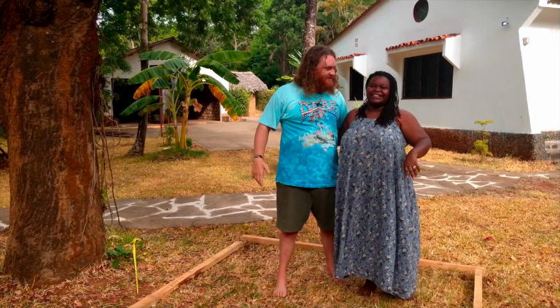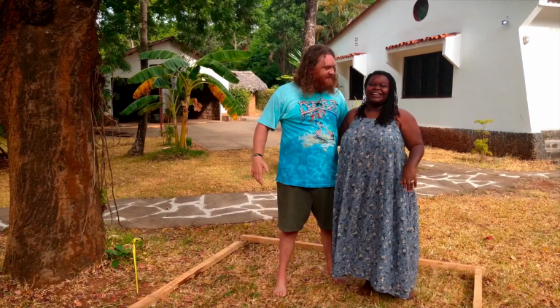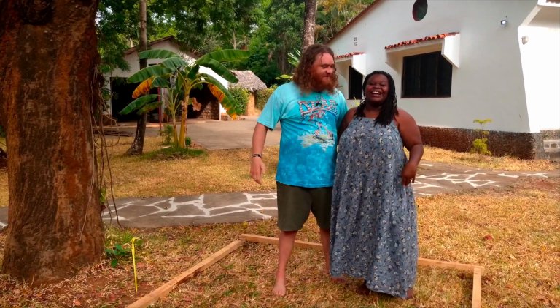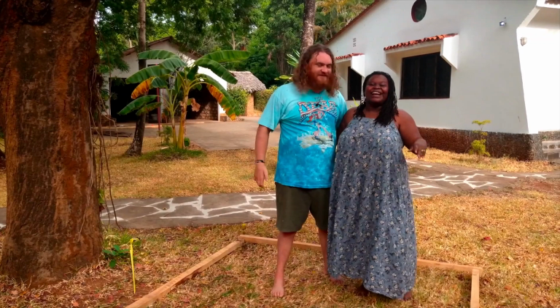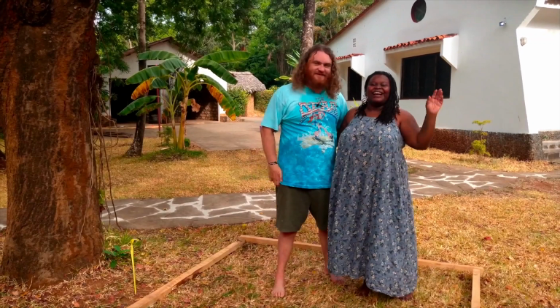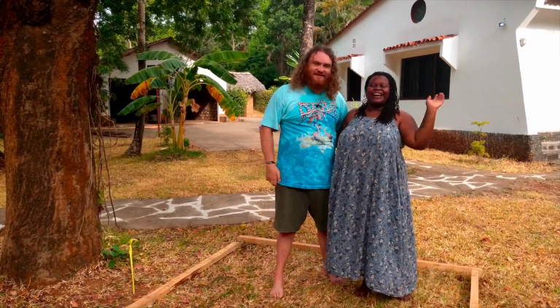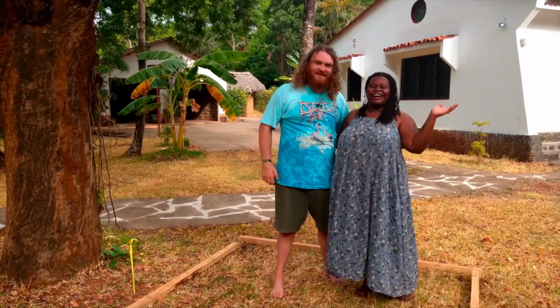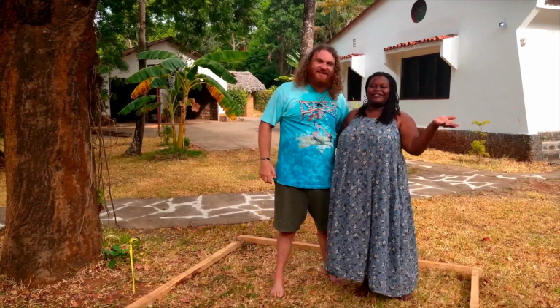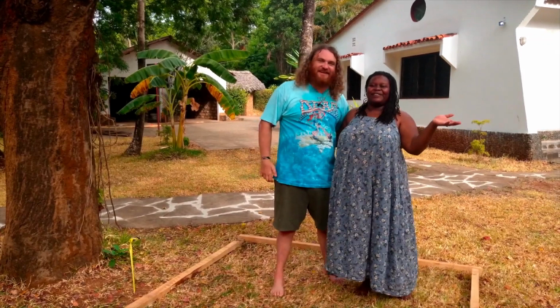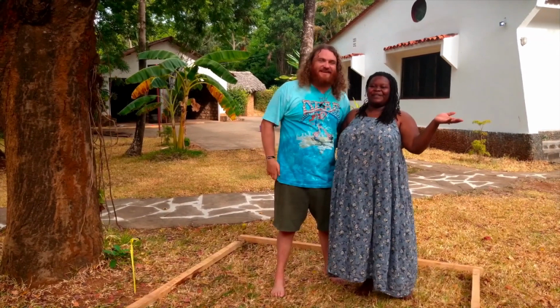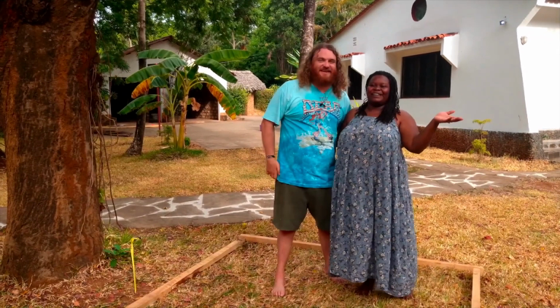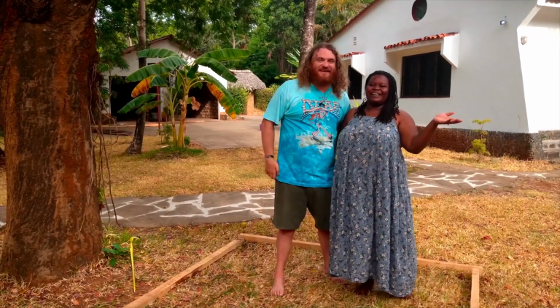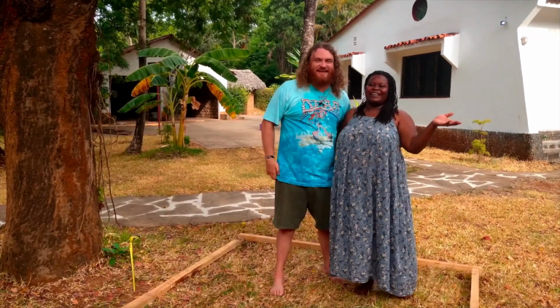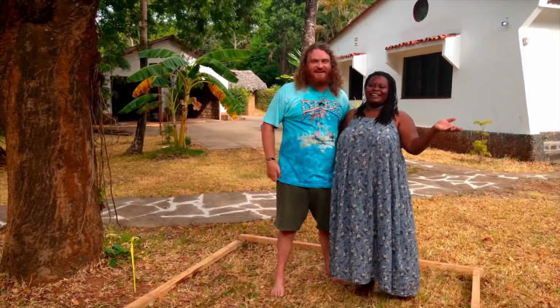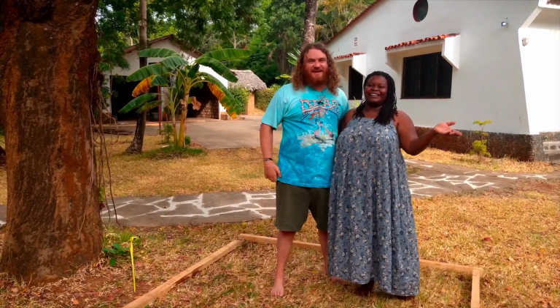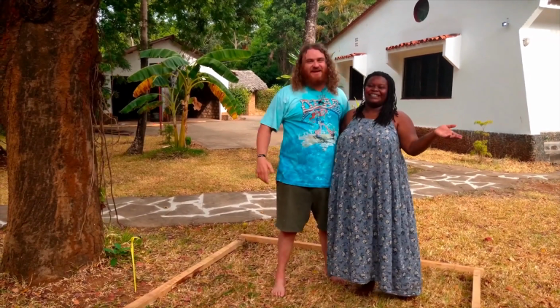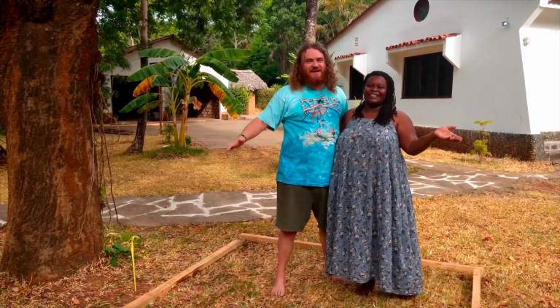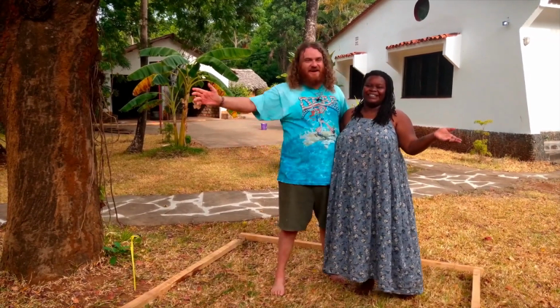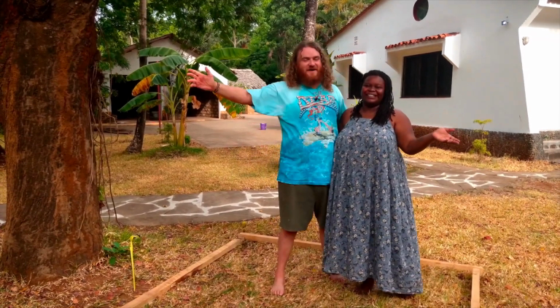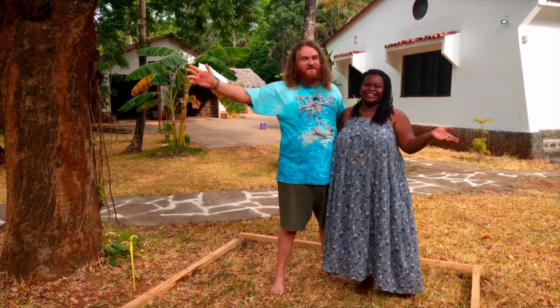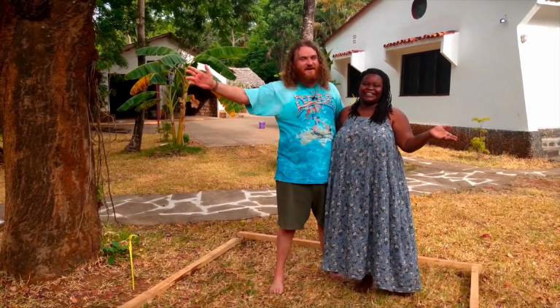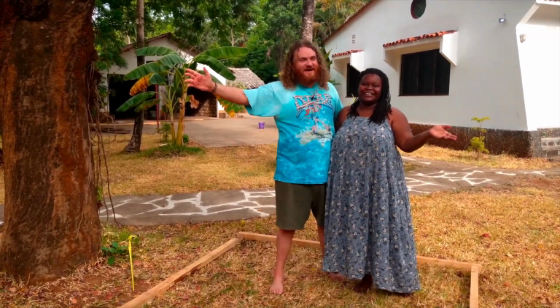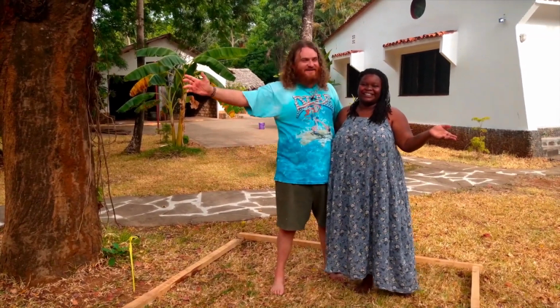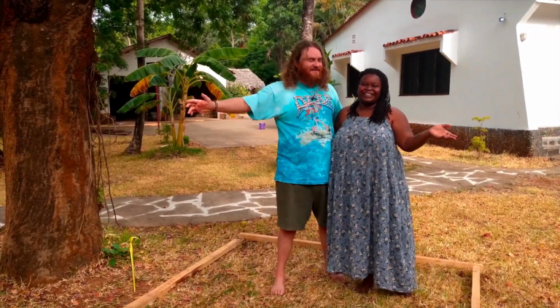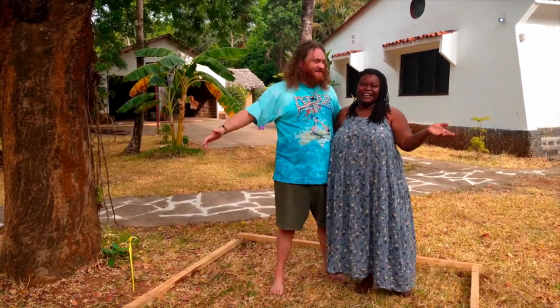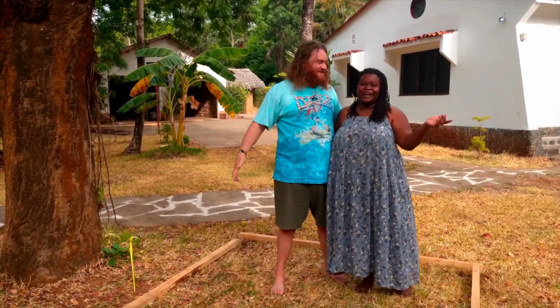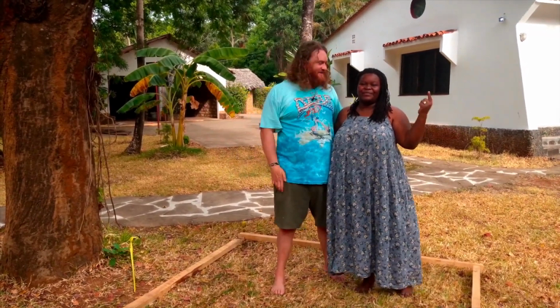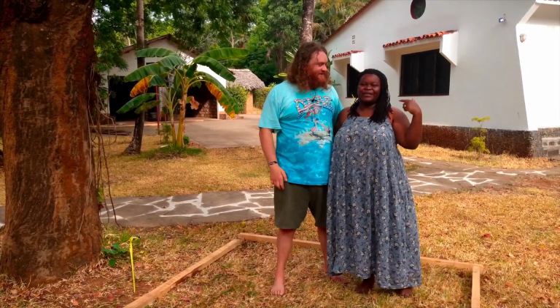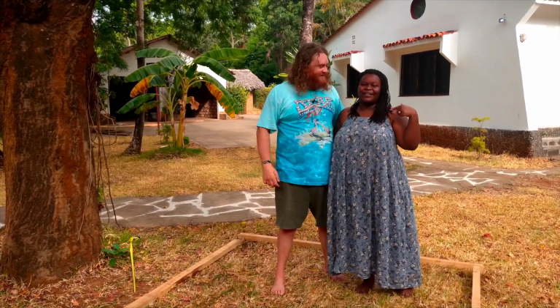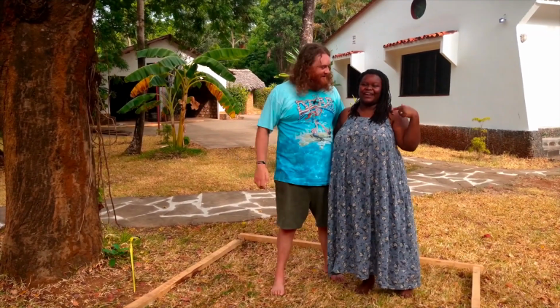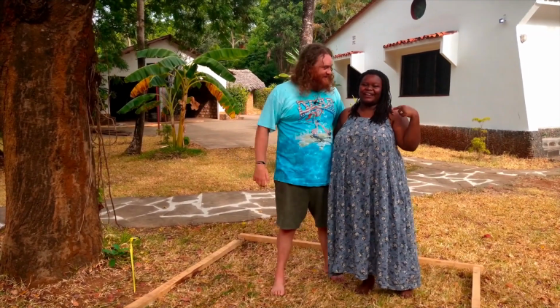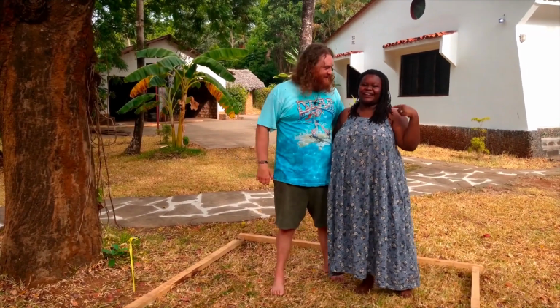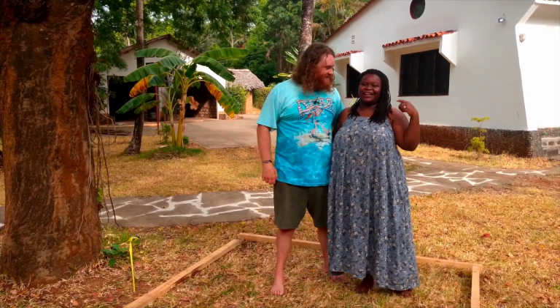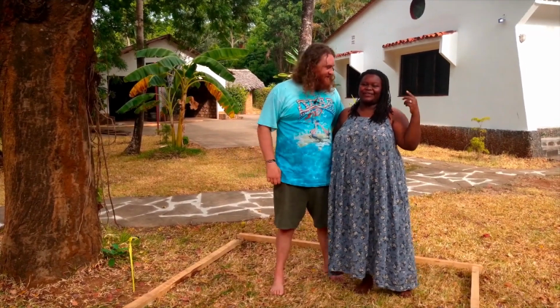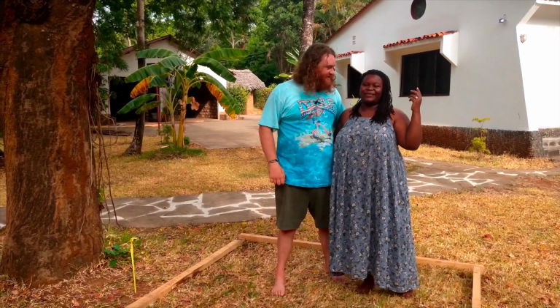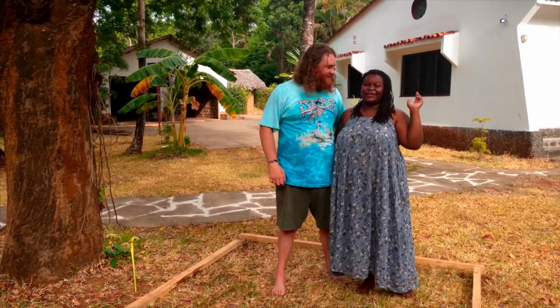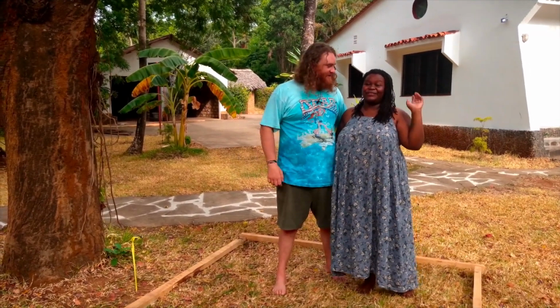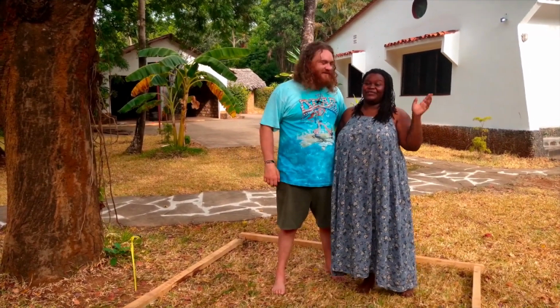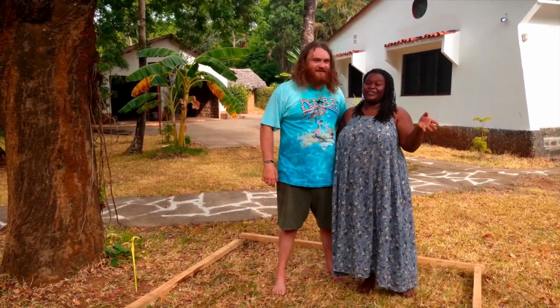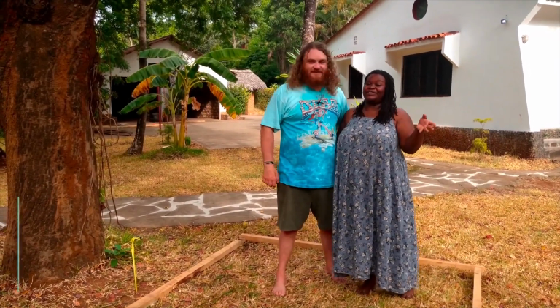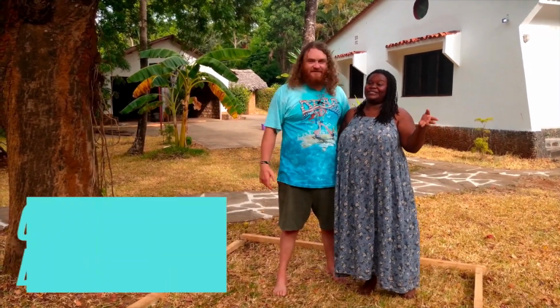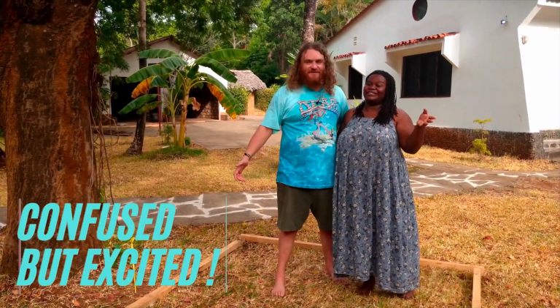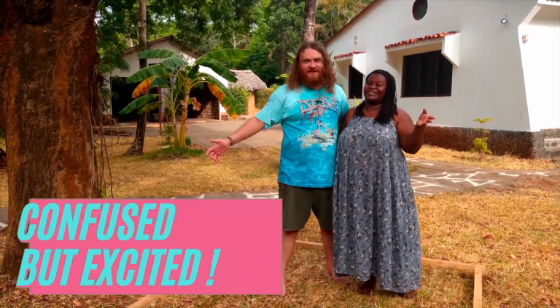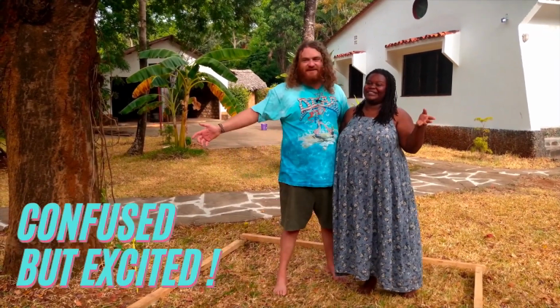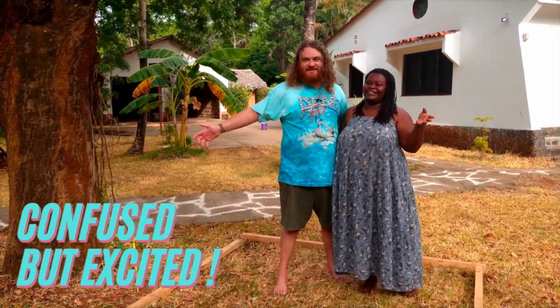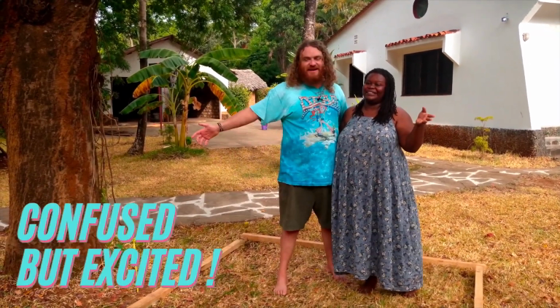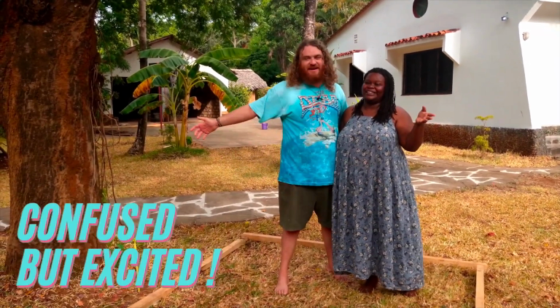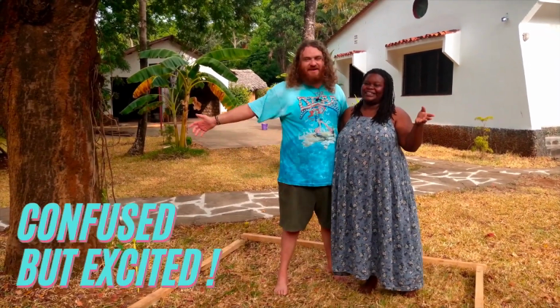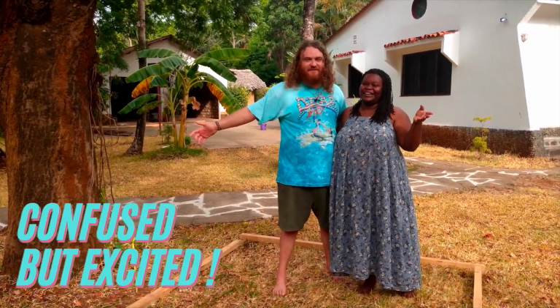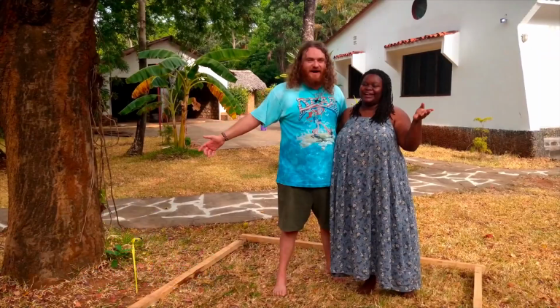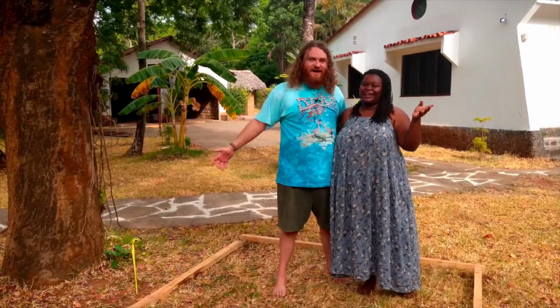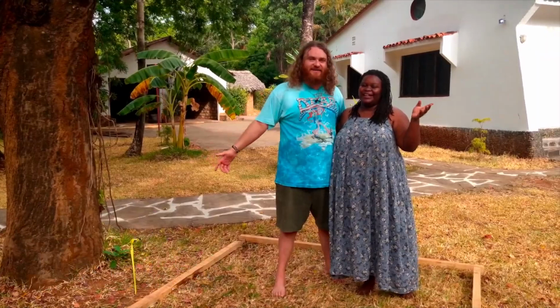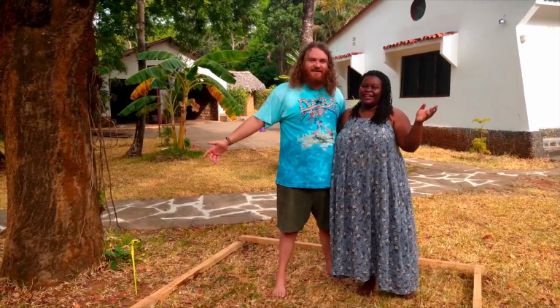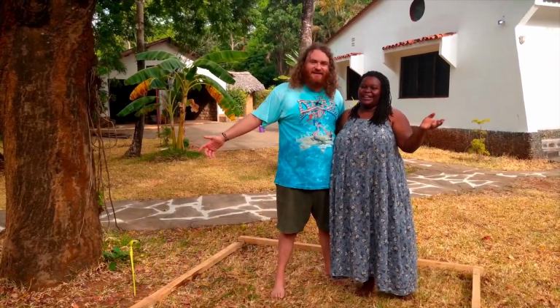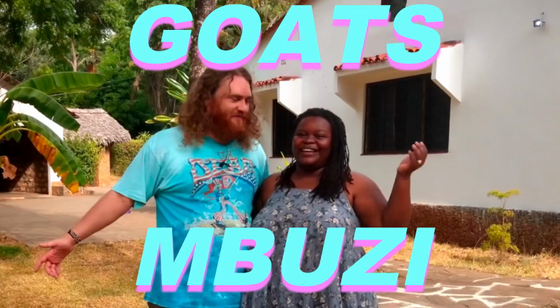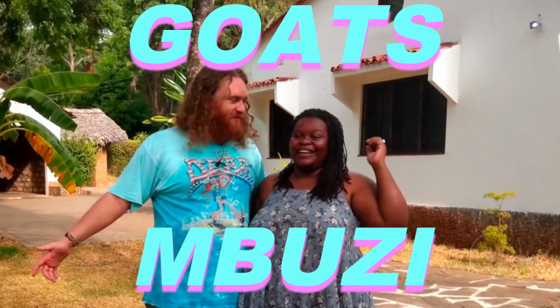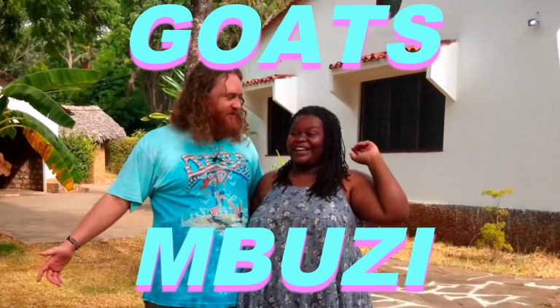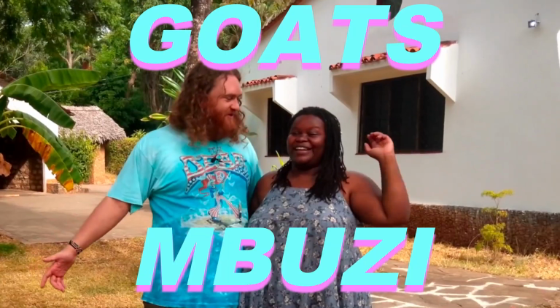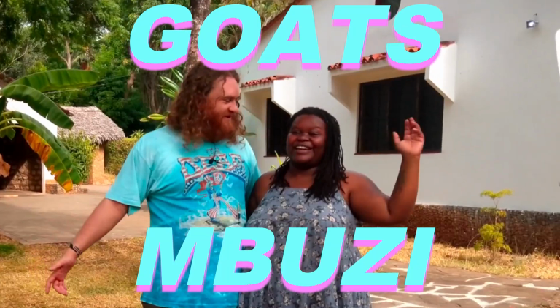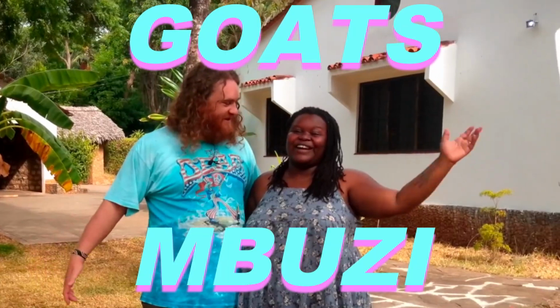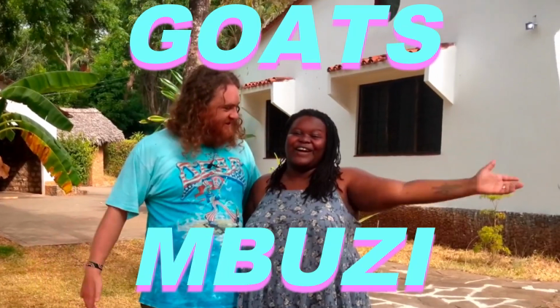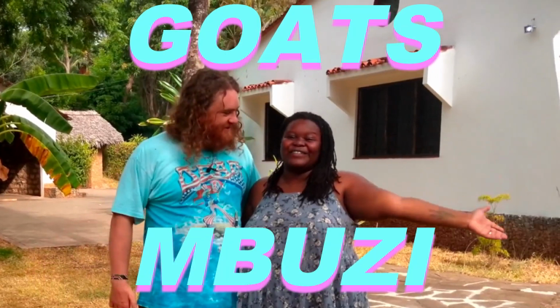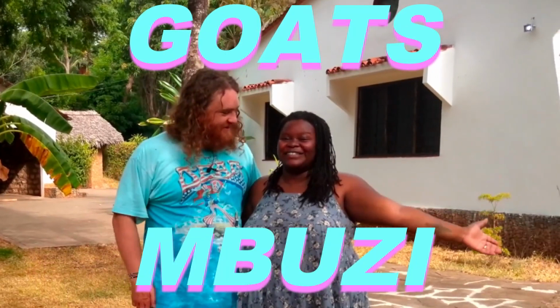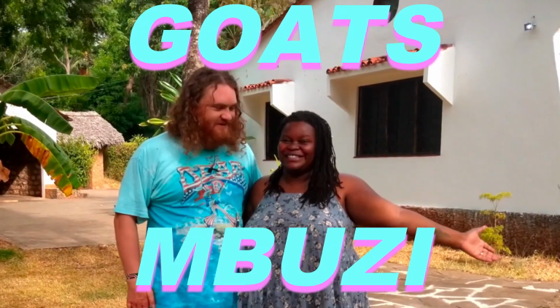Hi everybody! I'm Max. I'm Maria and we're confused but excited about Boosie. Goats!